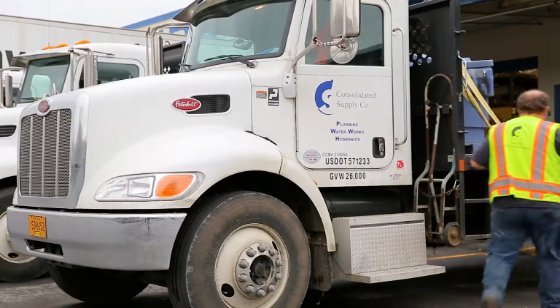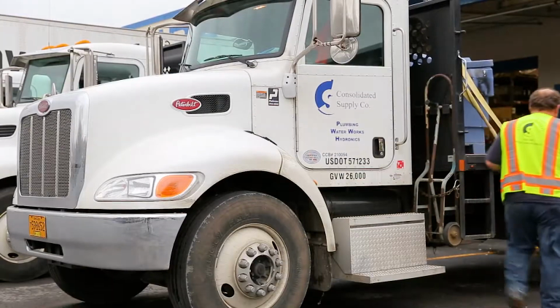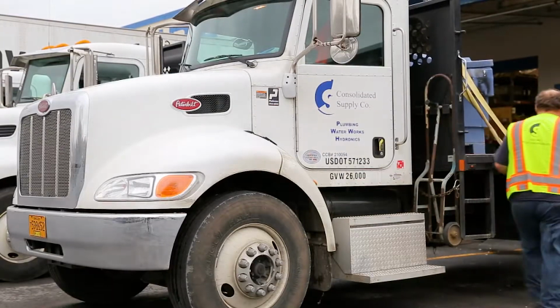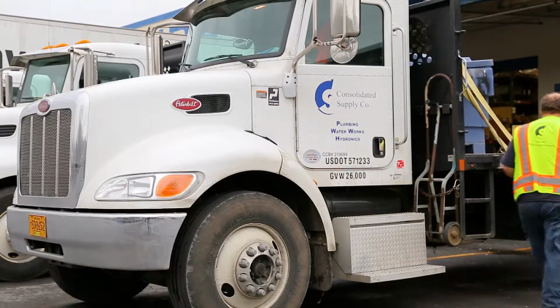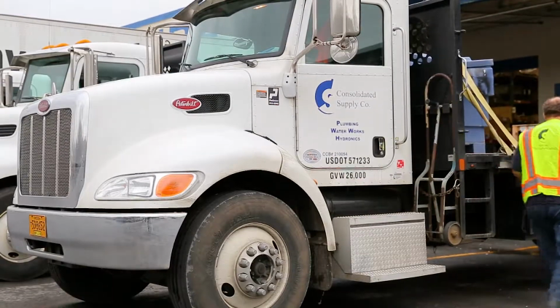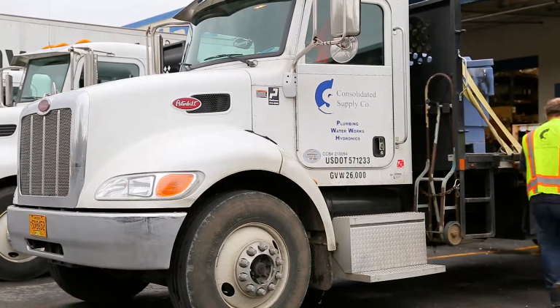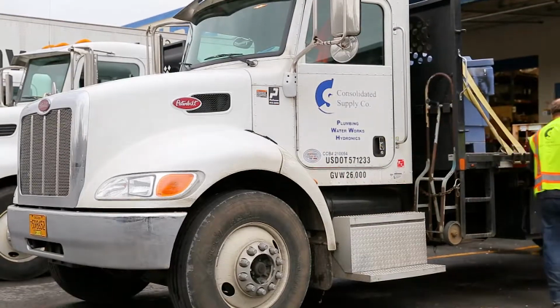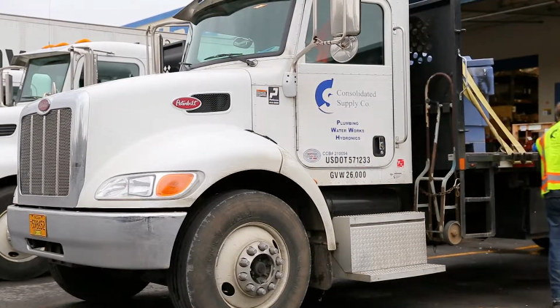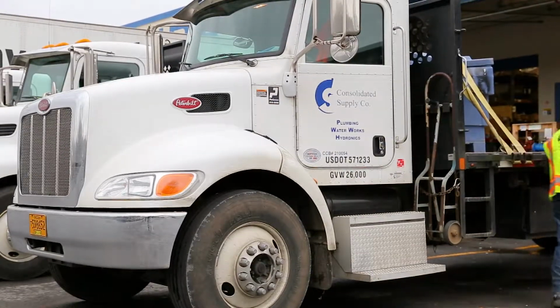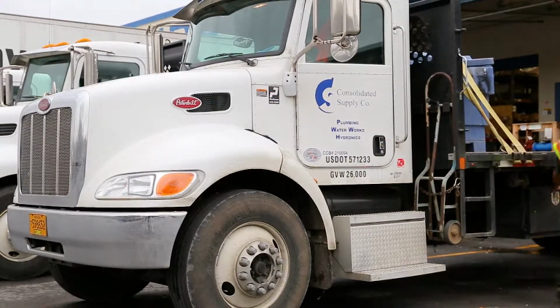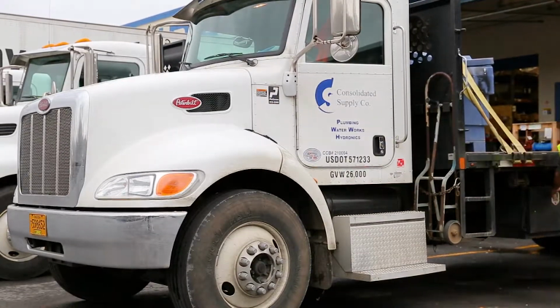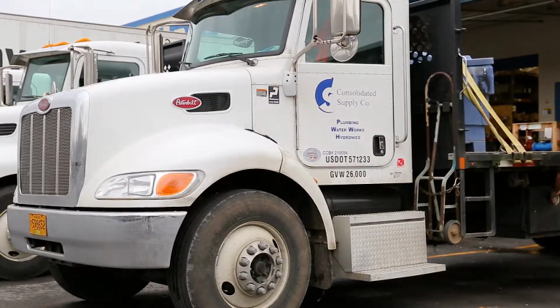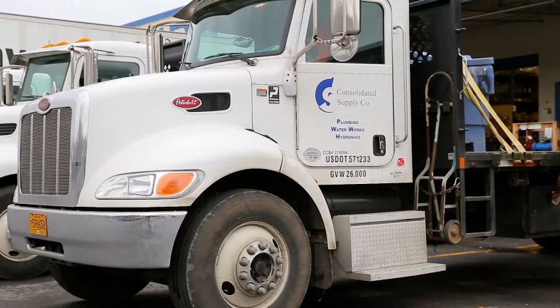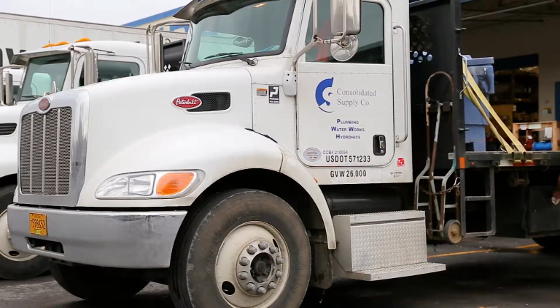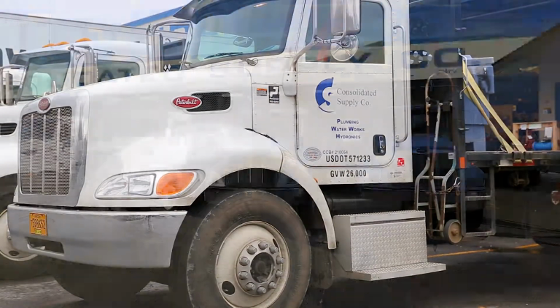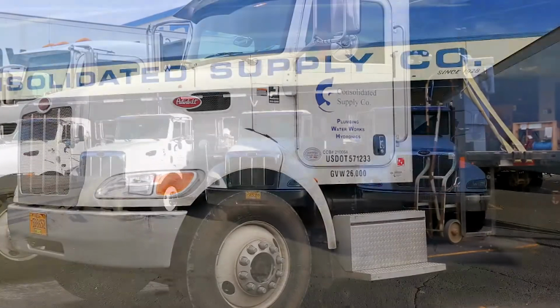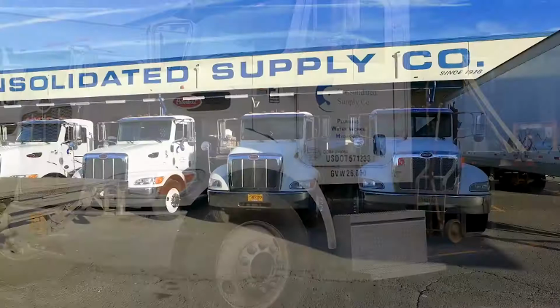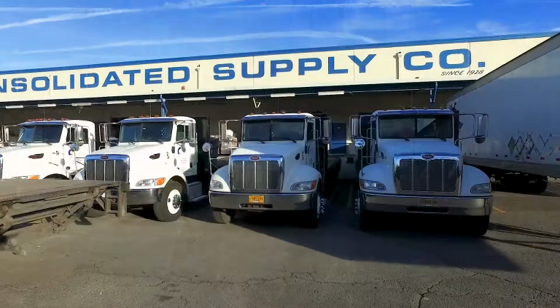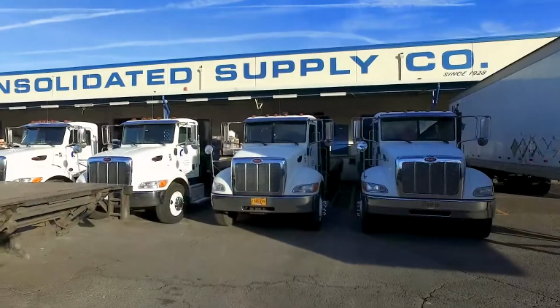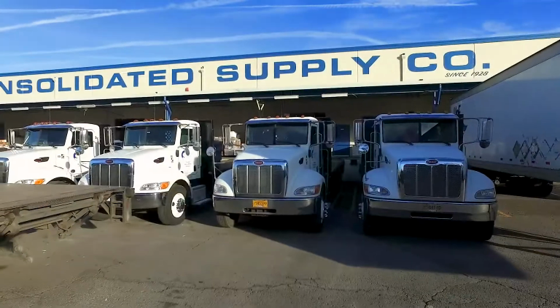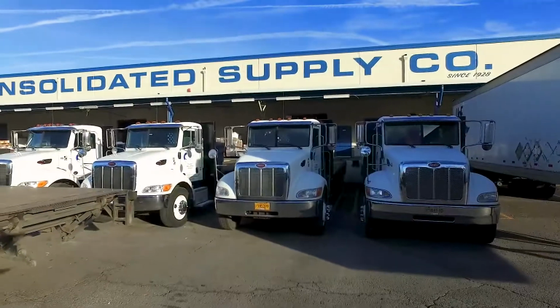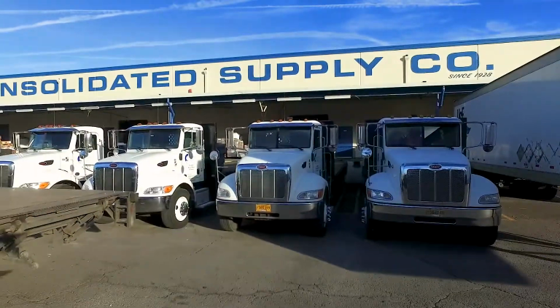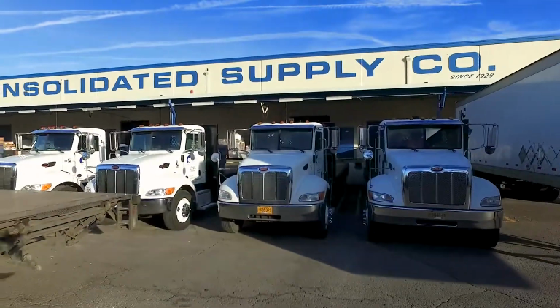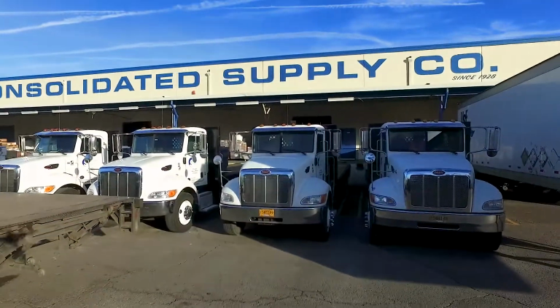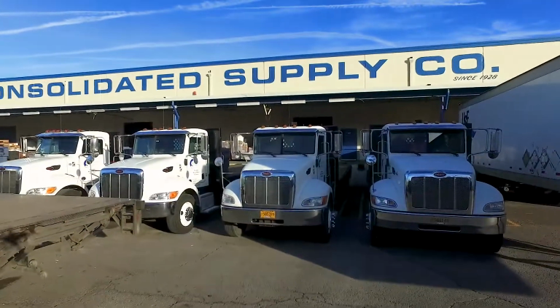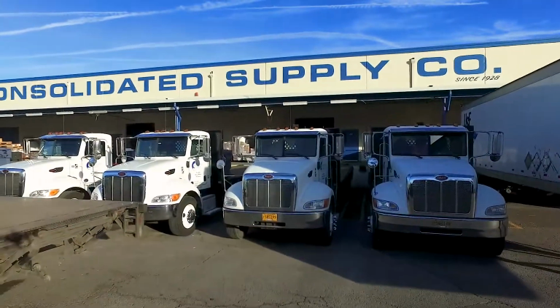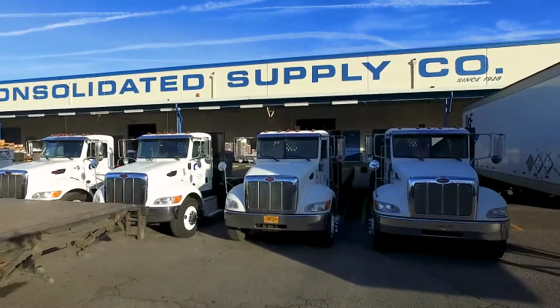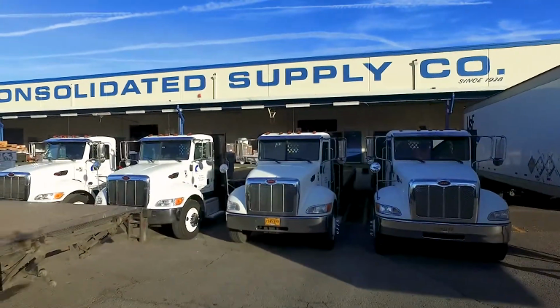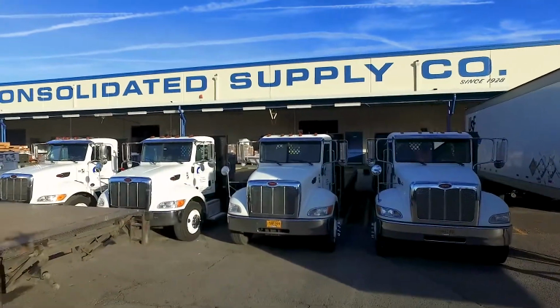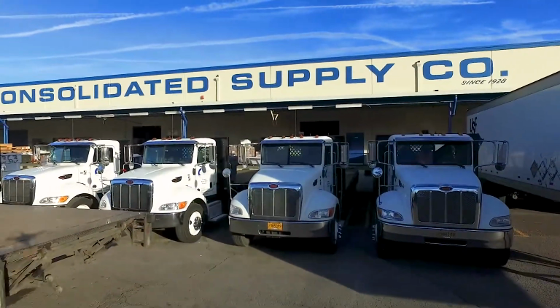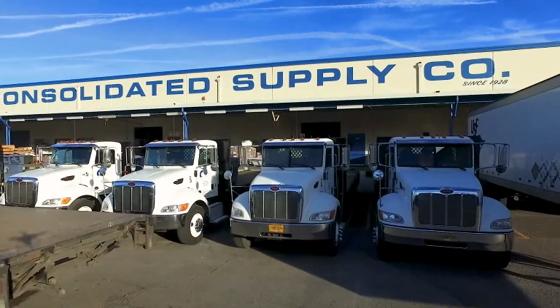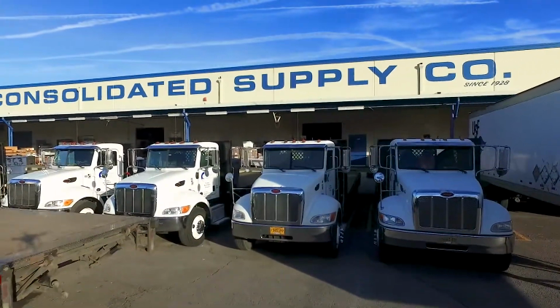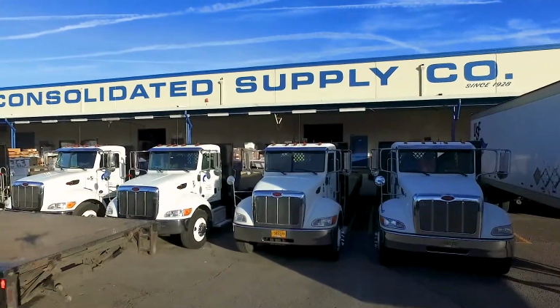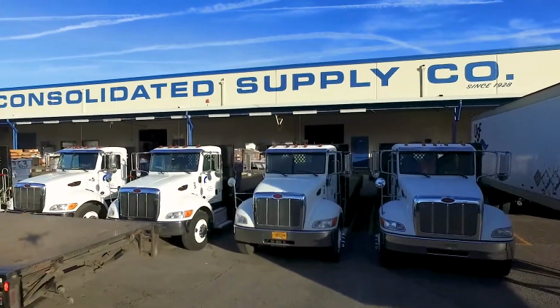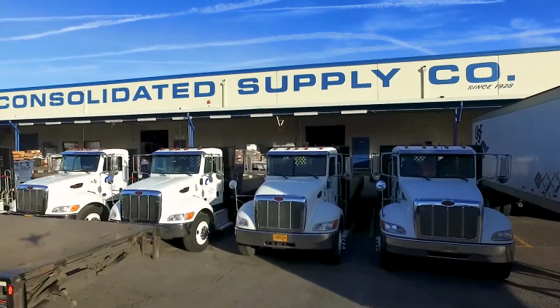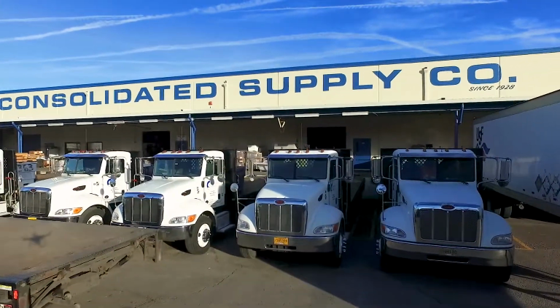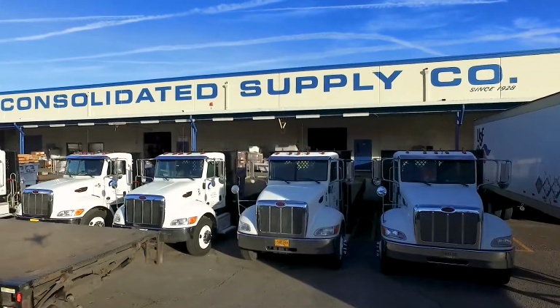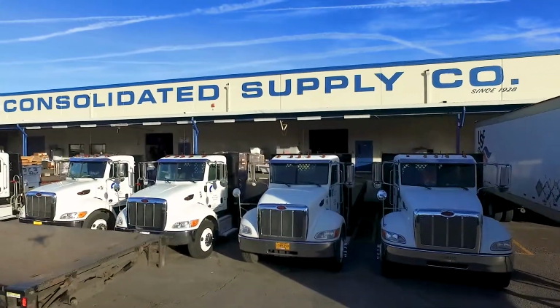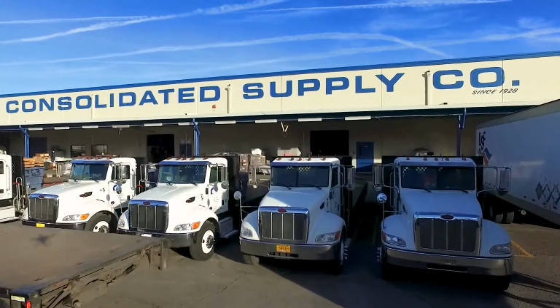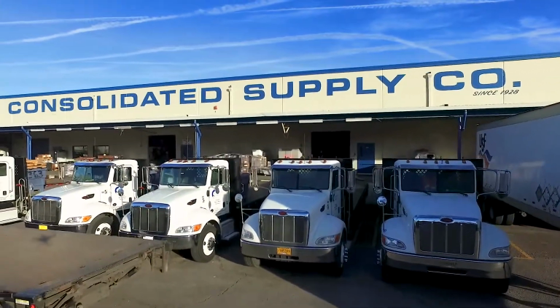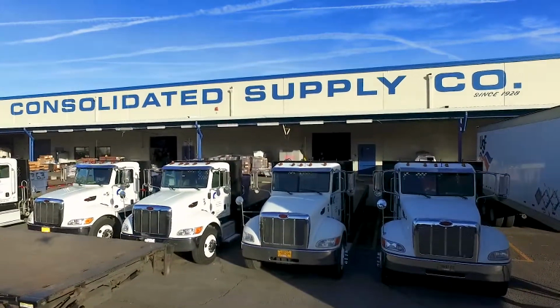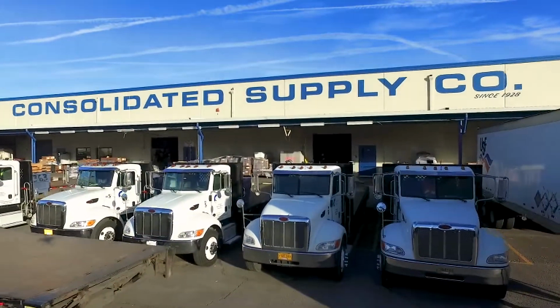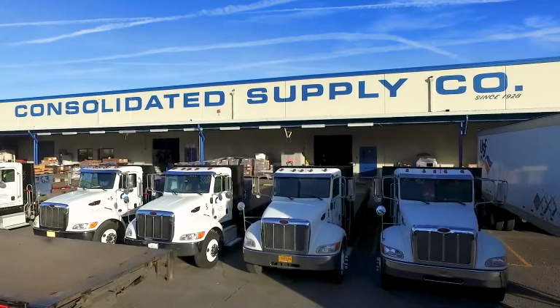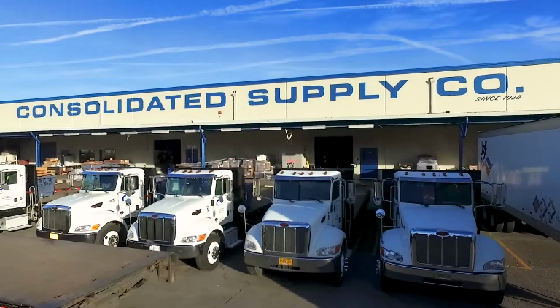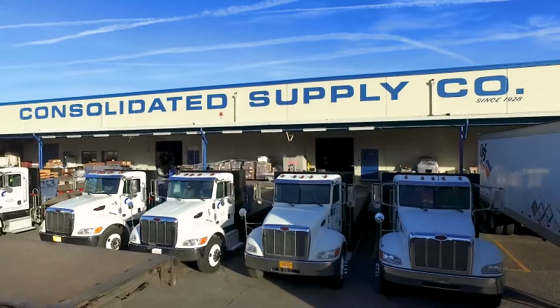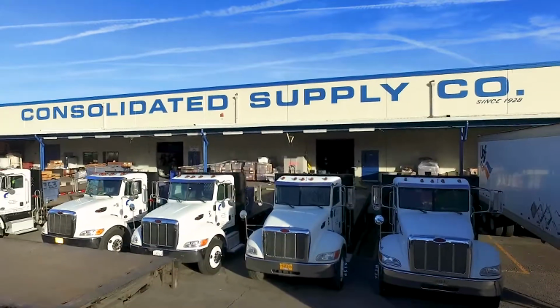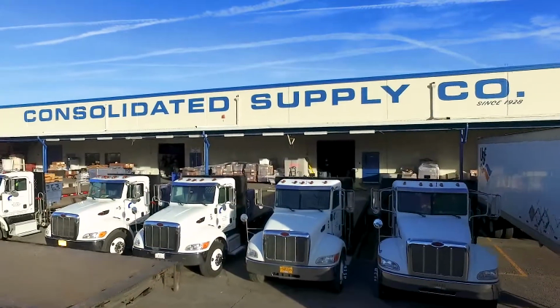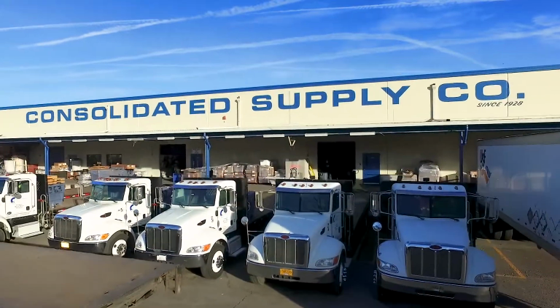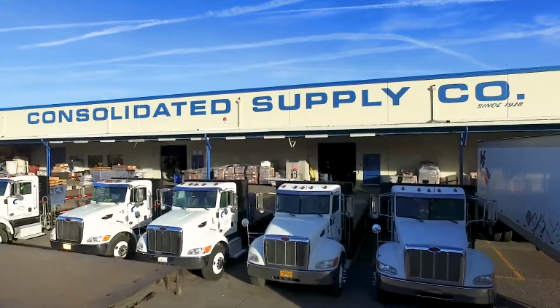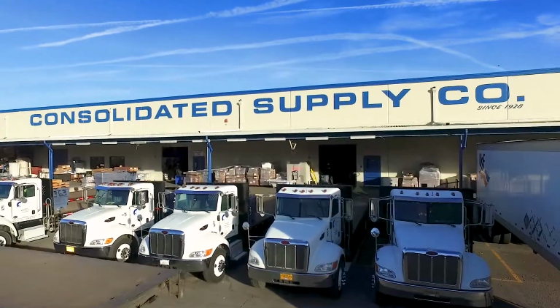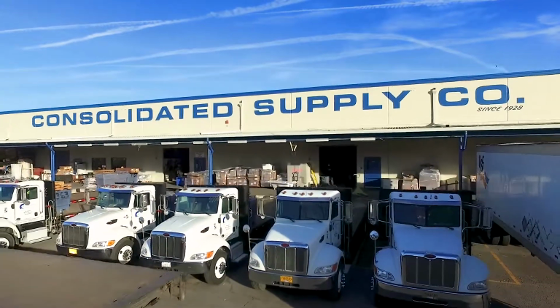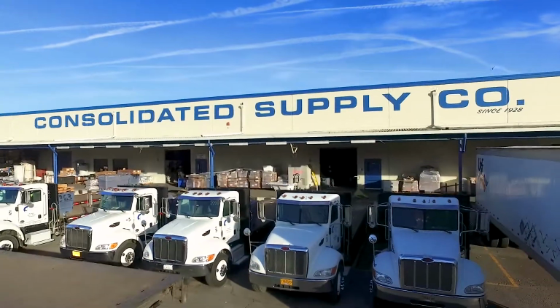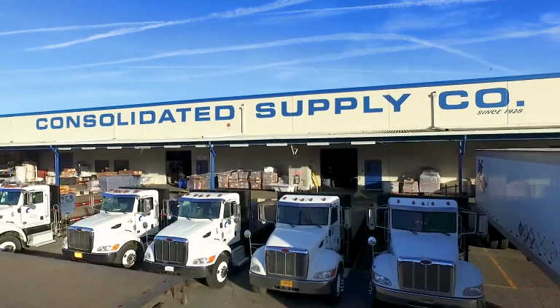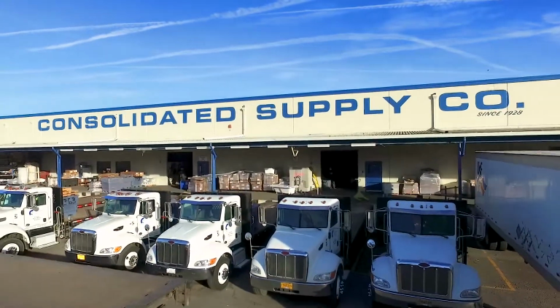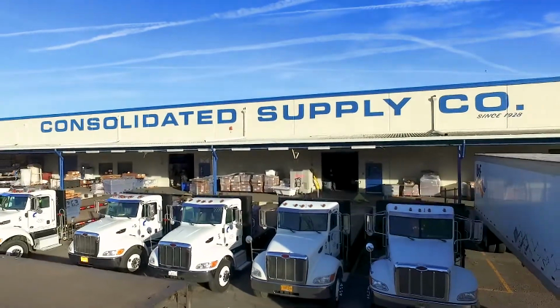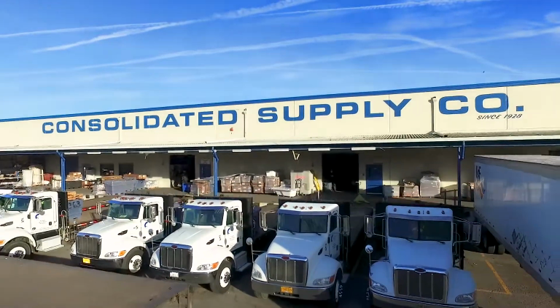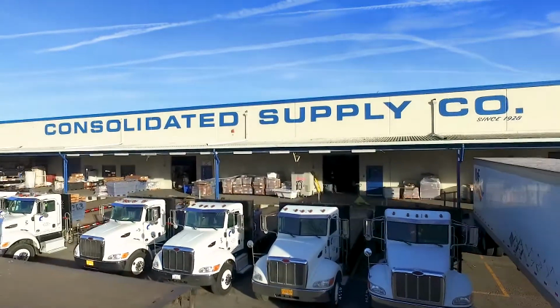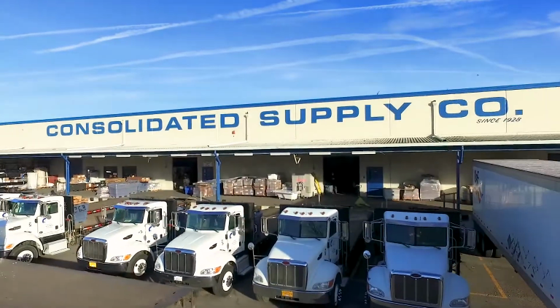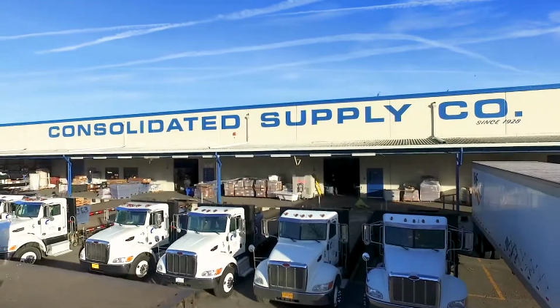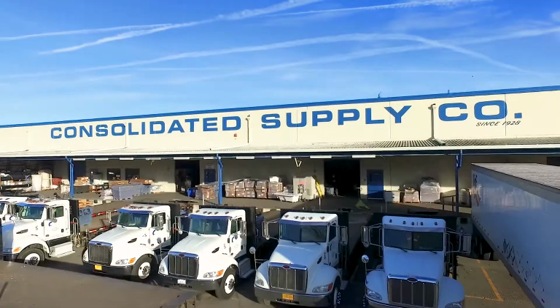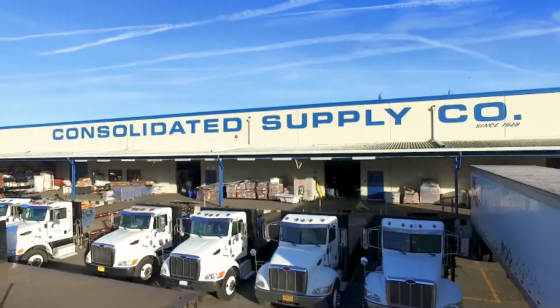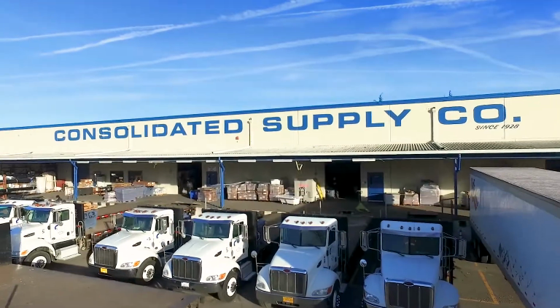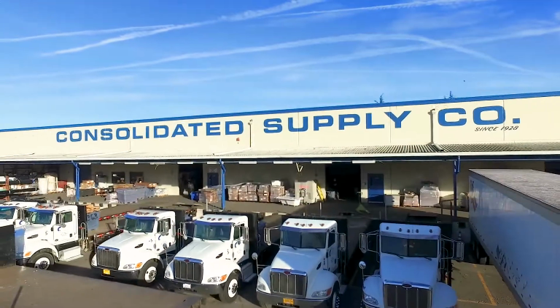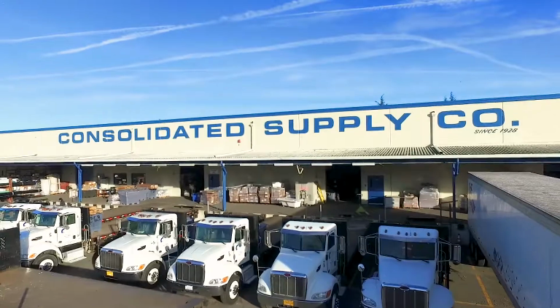The PACCAR engine has been pretty good to us so far. We've got trucks that have gone well over 200,000 miles. The life expectancy is far better.